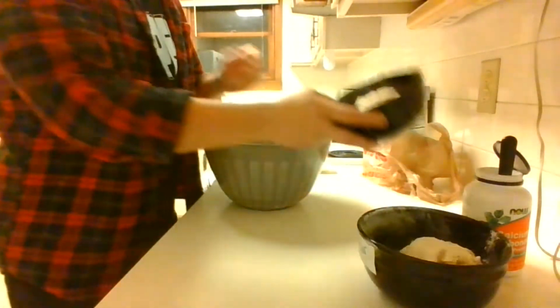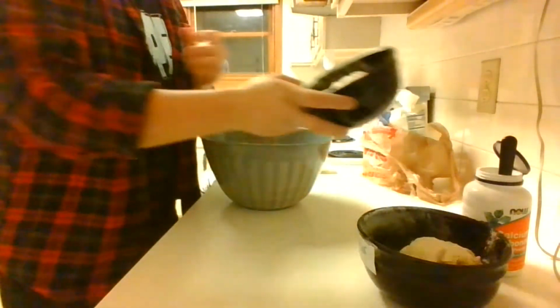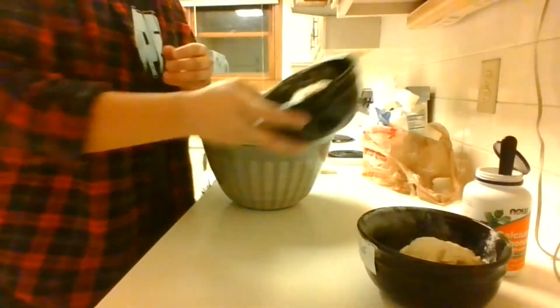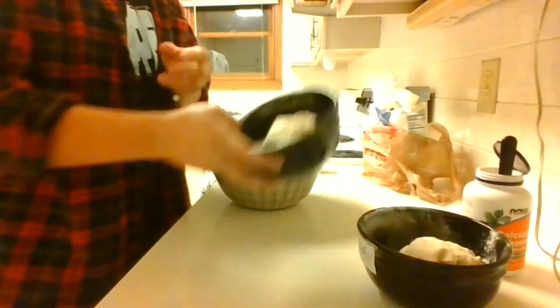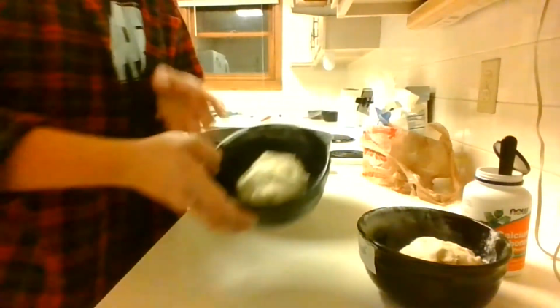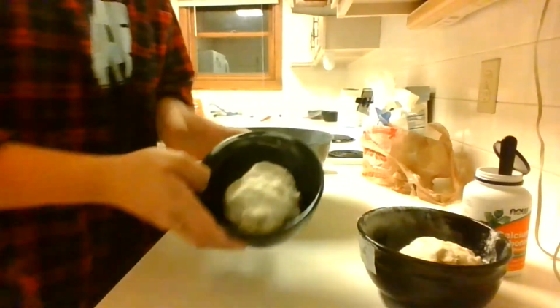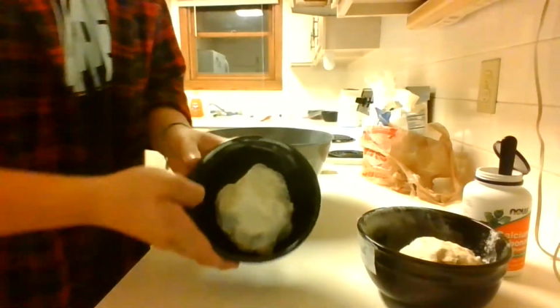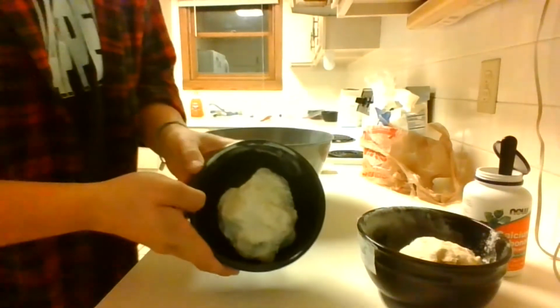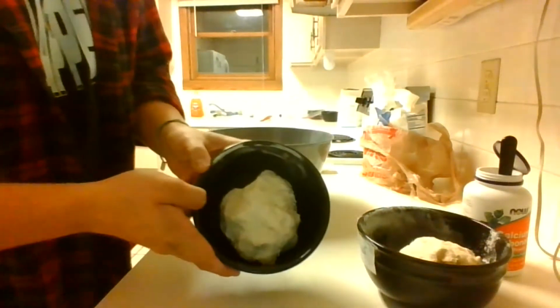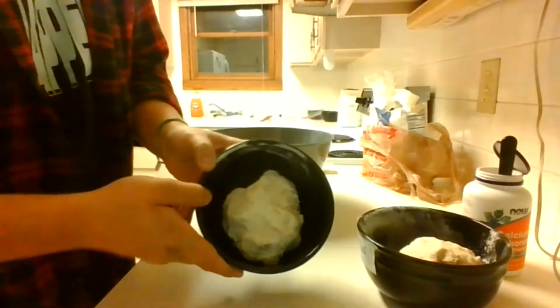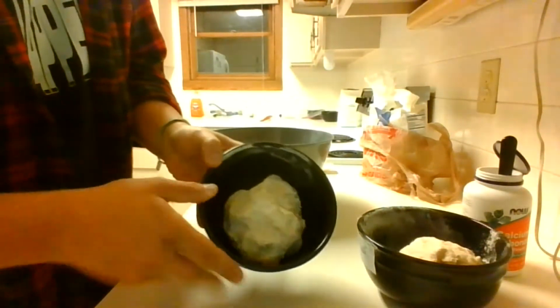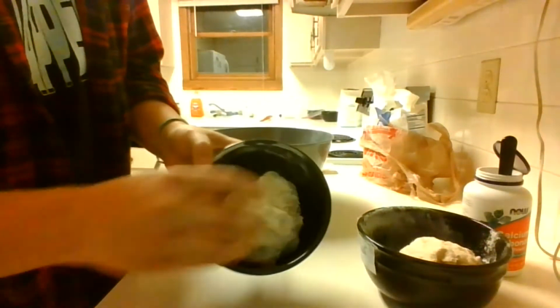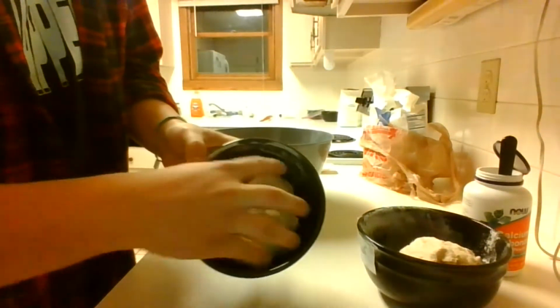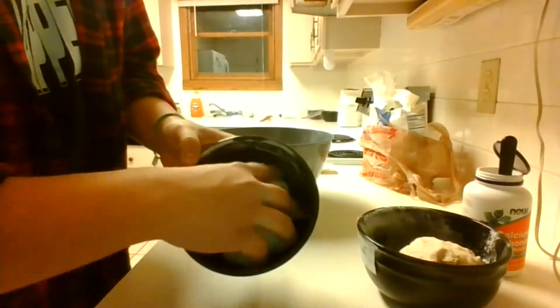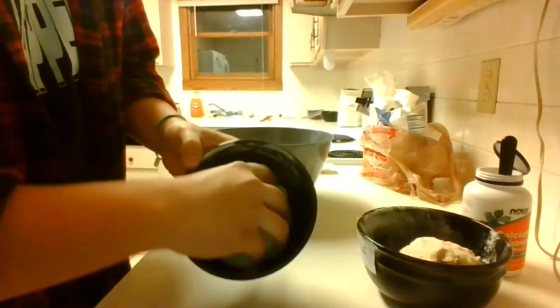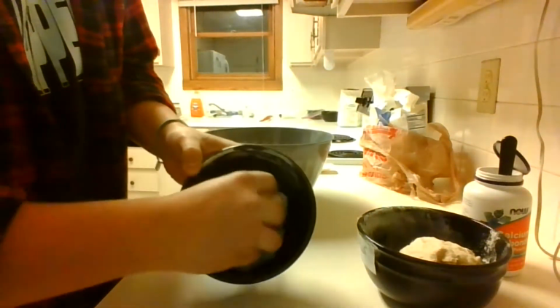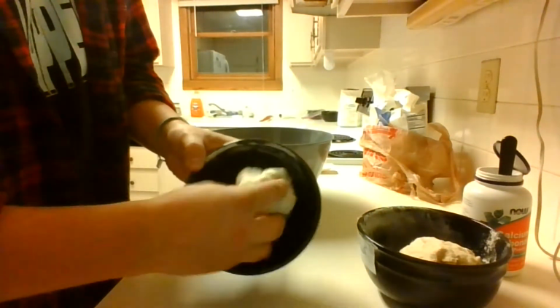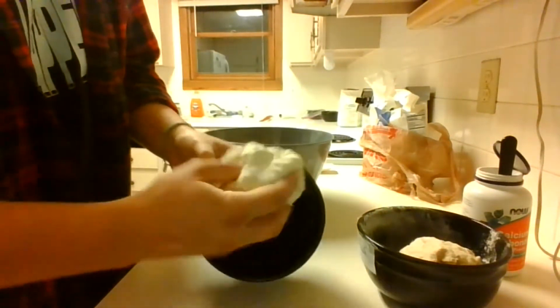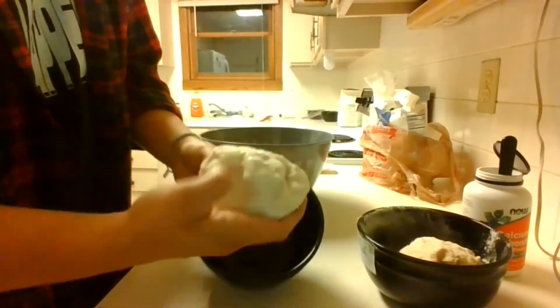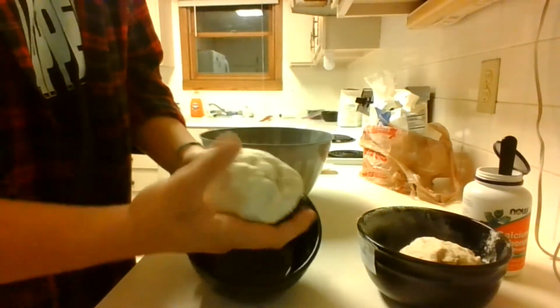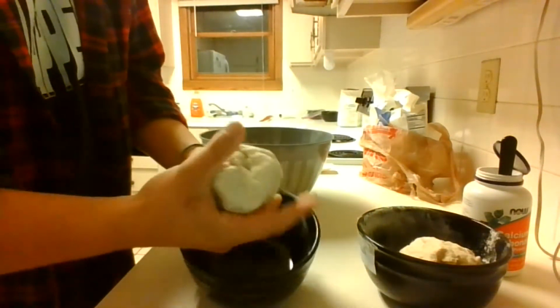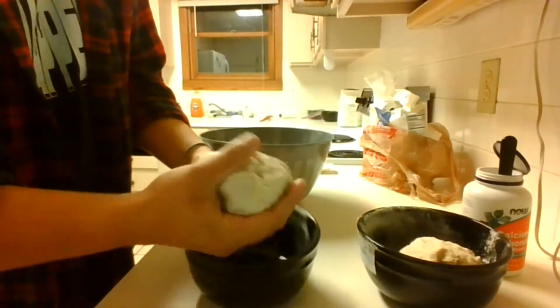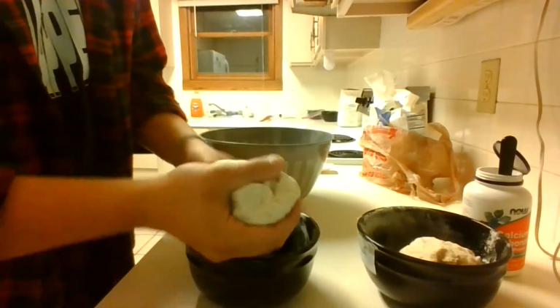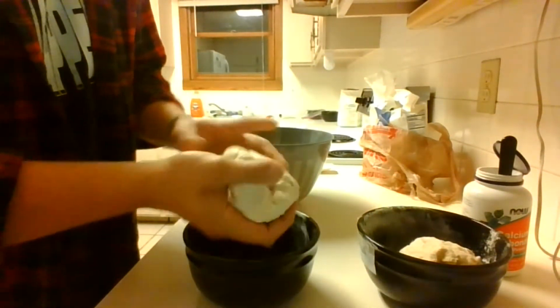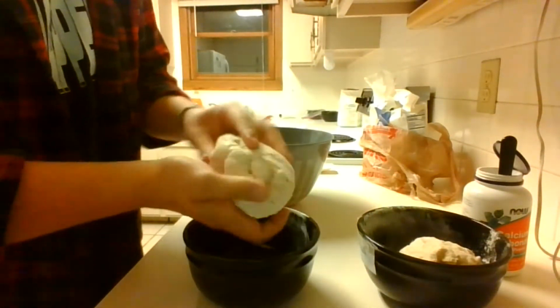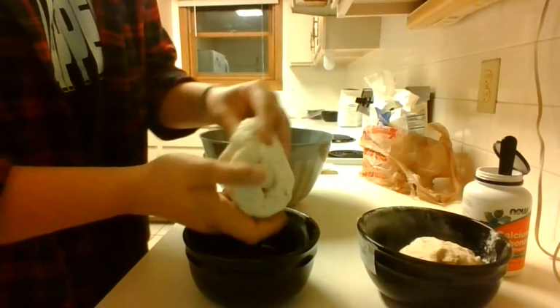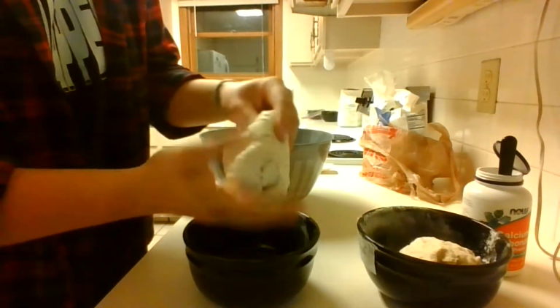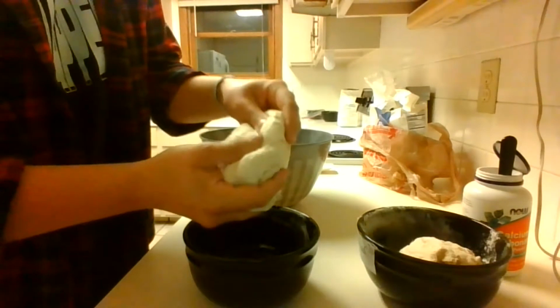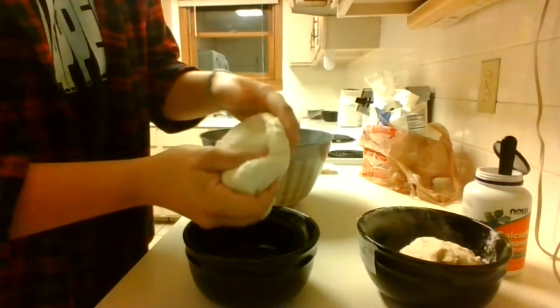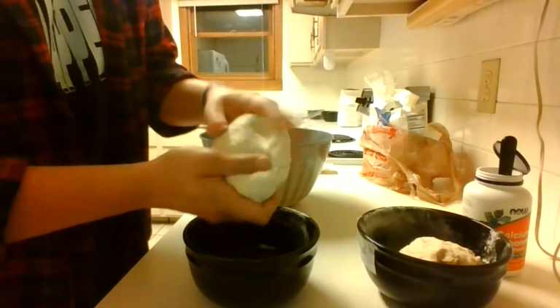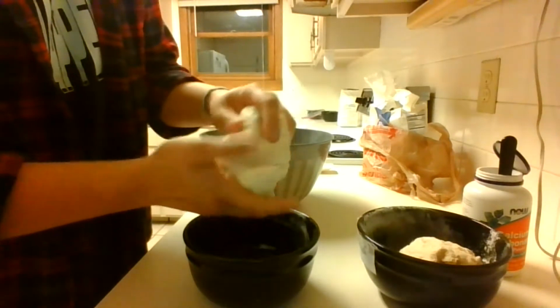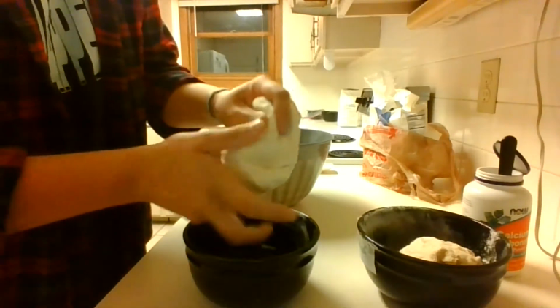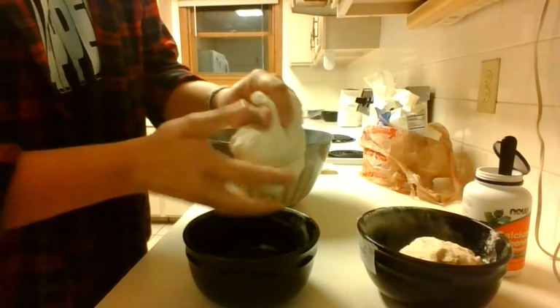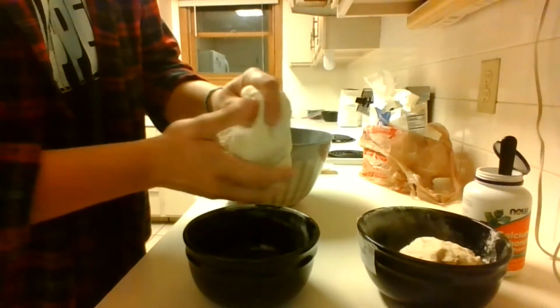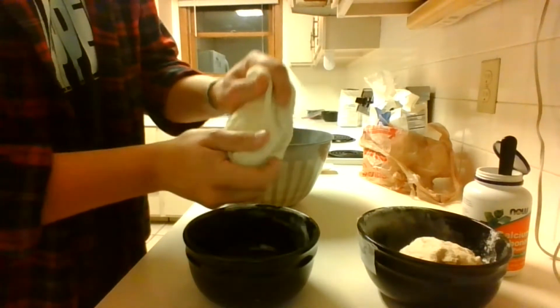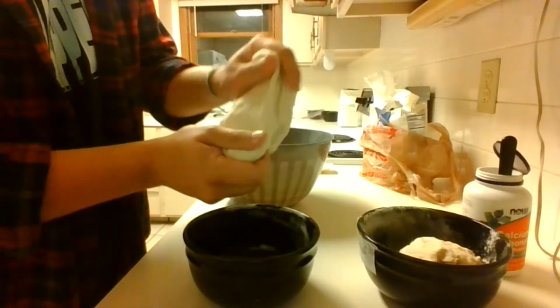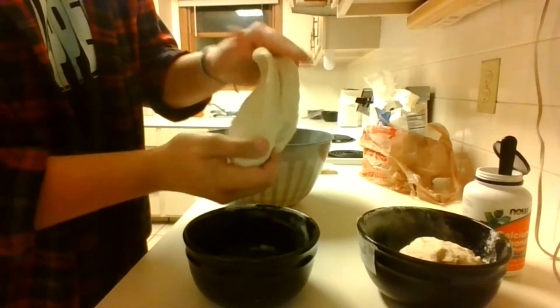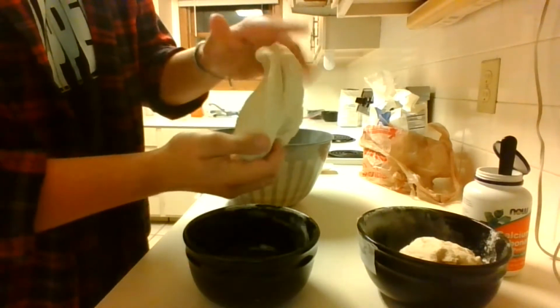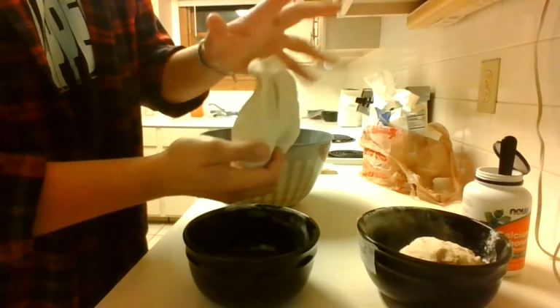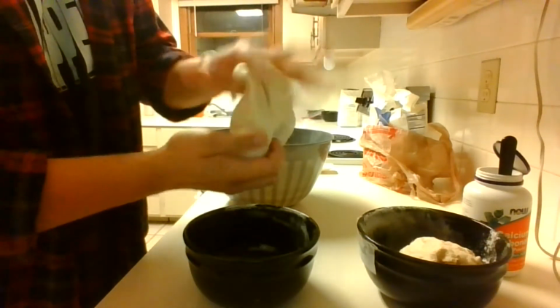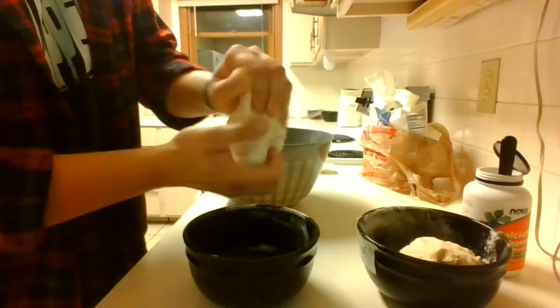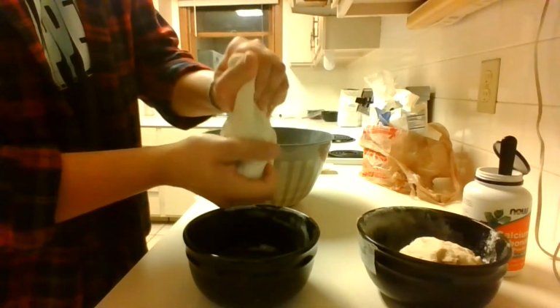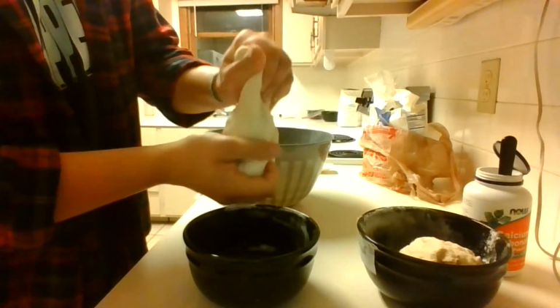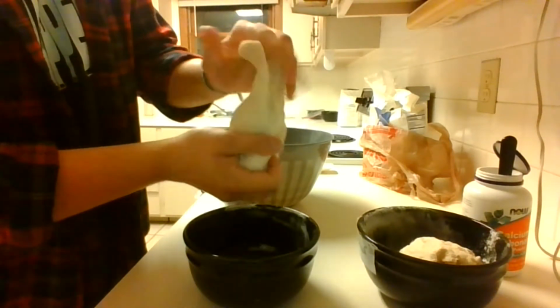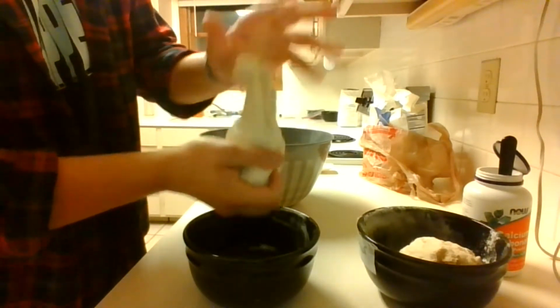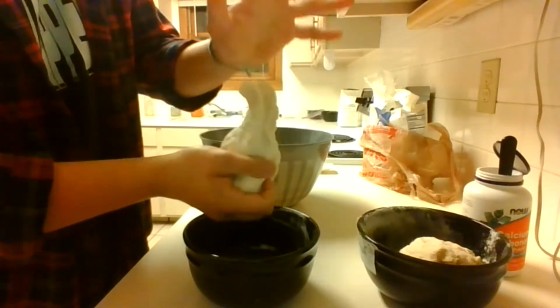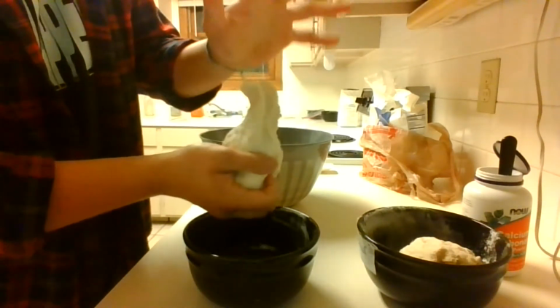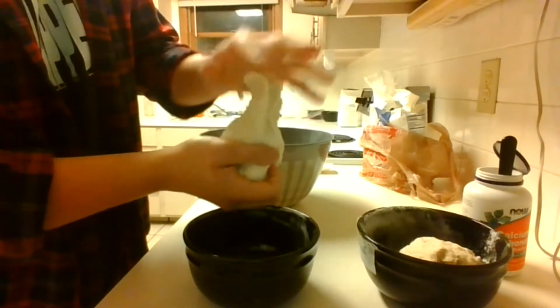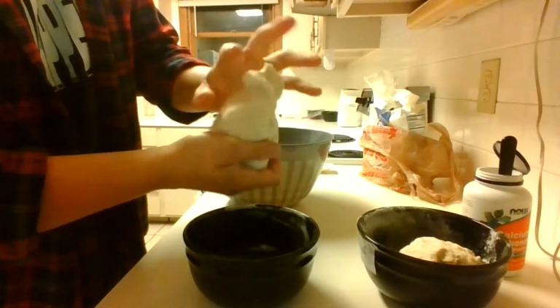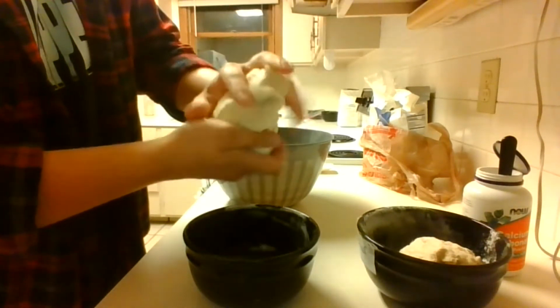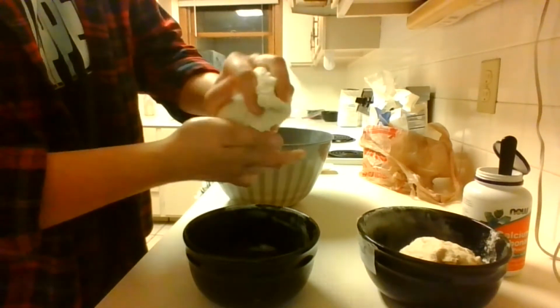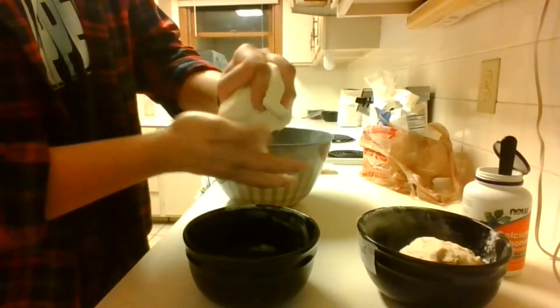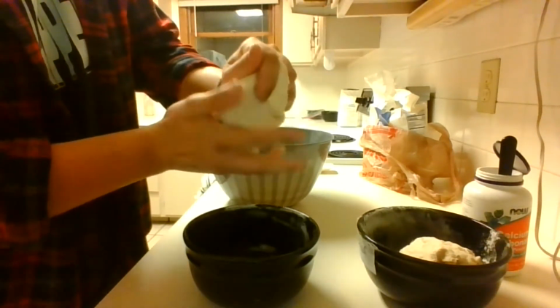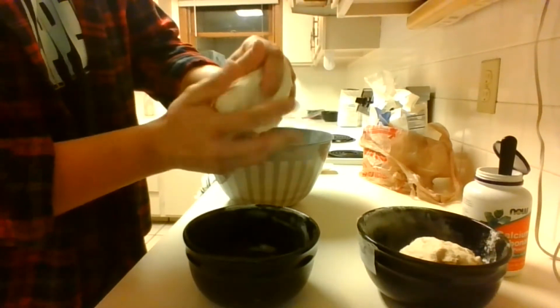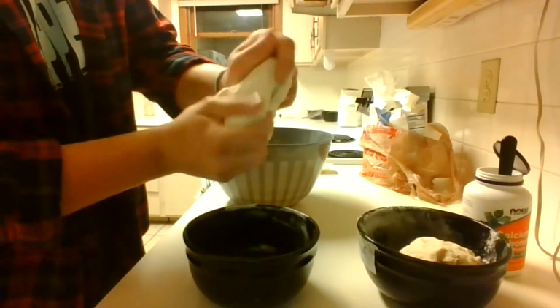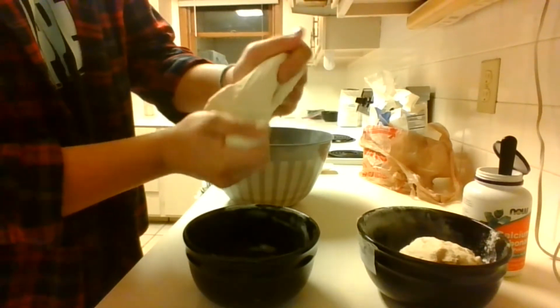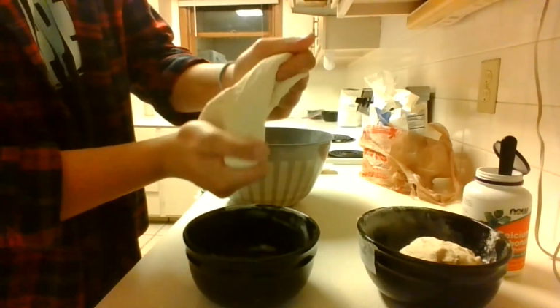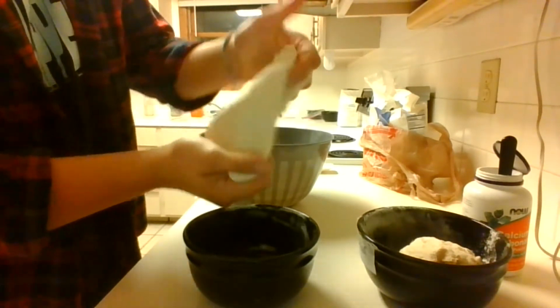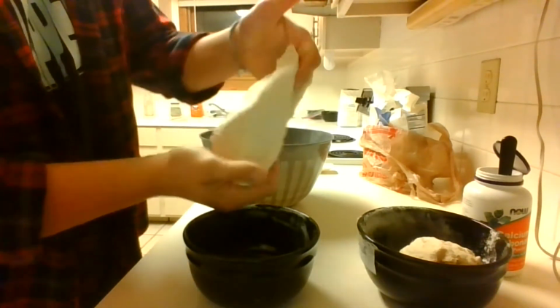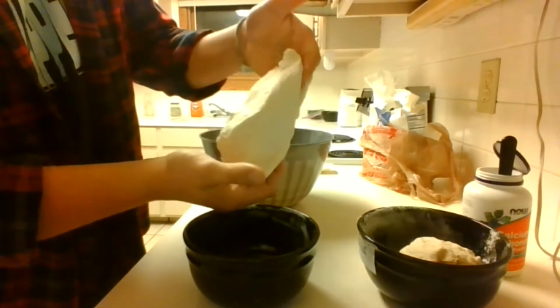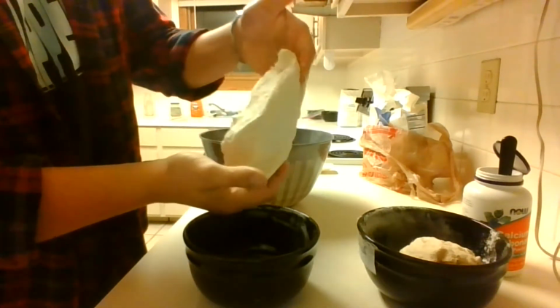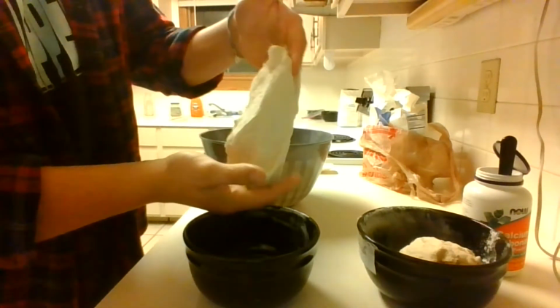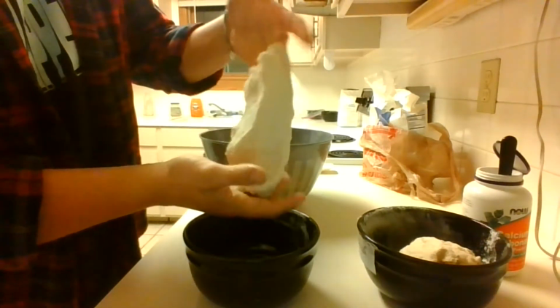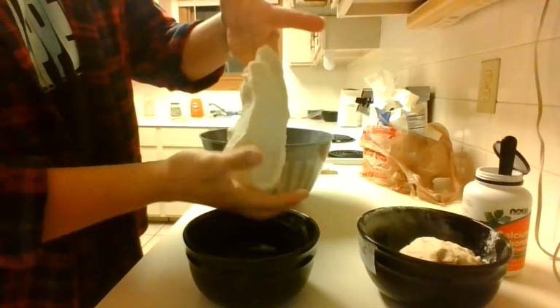Here I am showing you that I have mixed both batches of dough. As you can see, they both have this very sticky consistency, which is what we want.